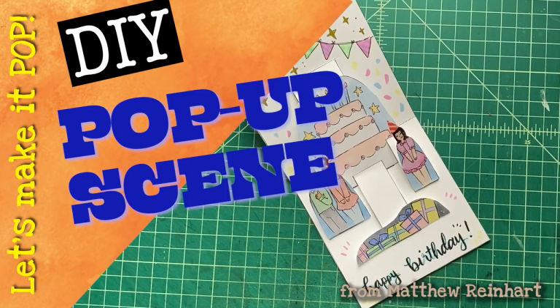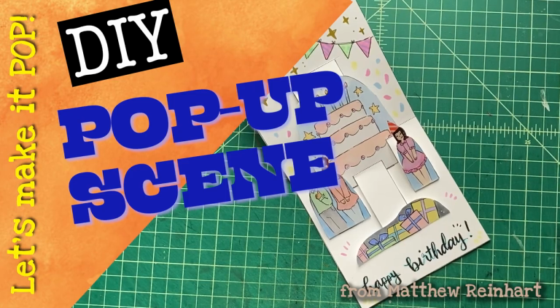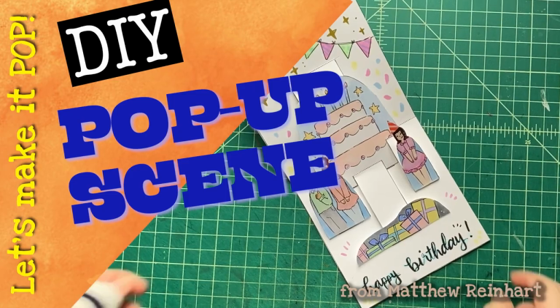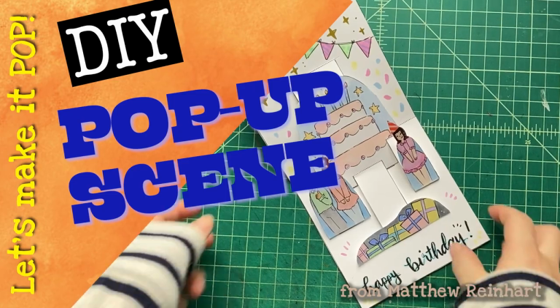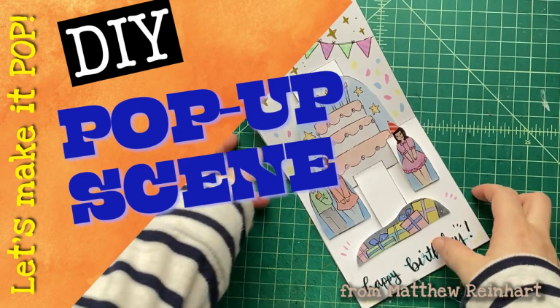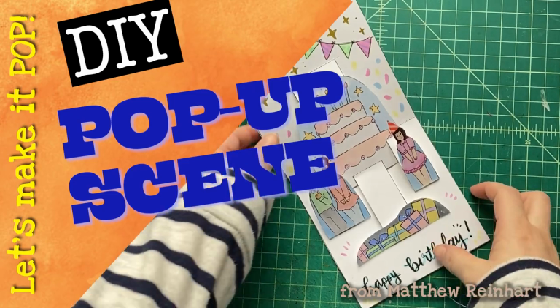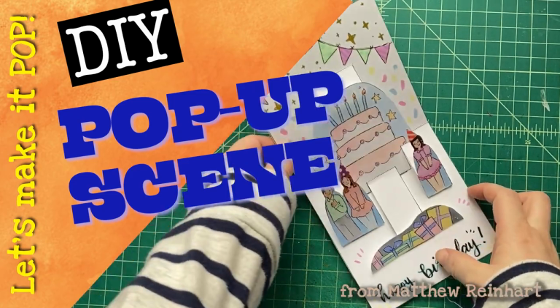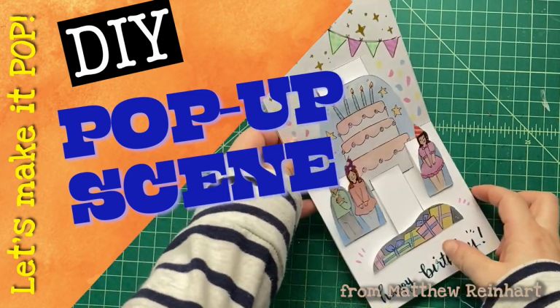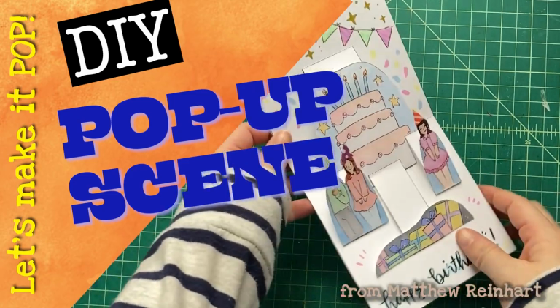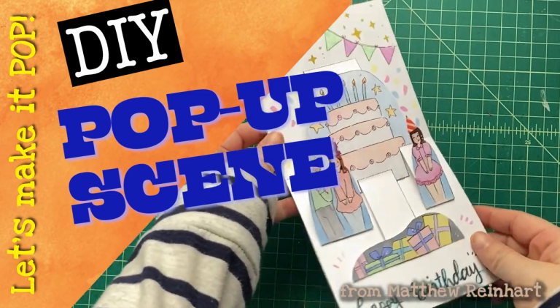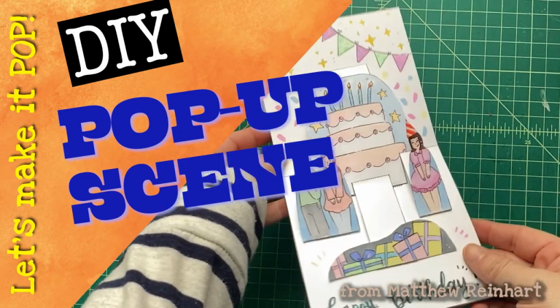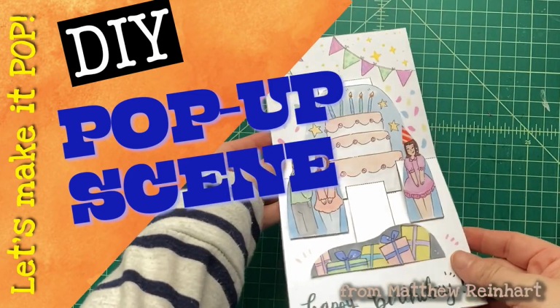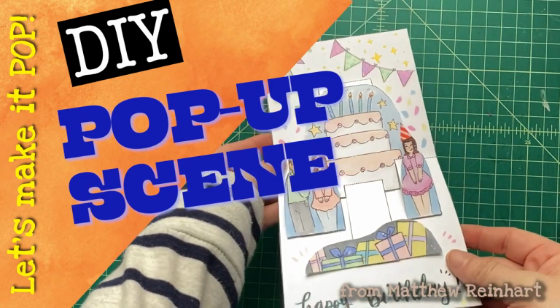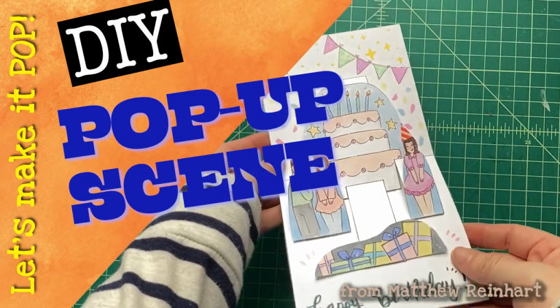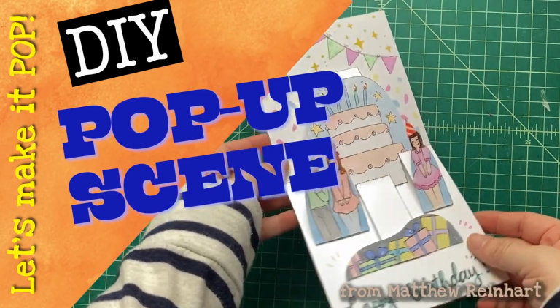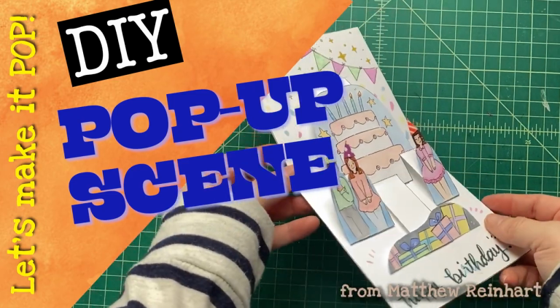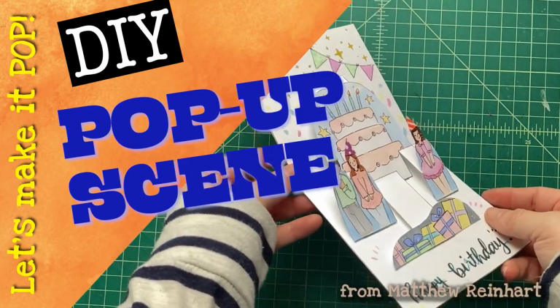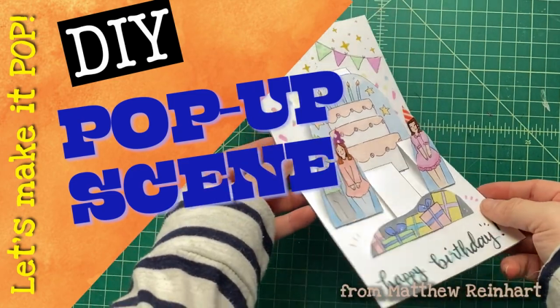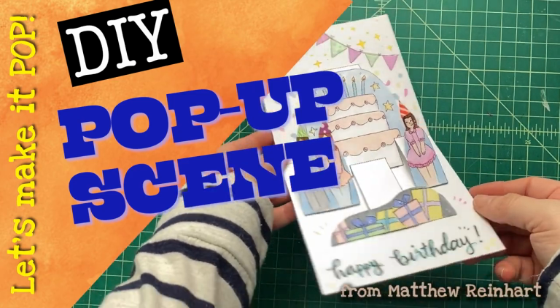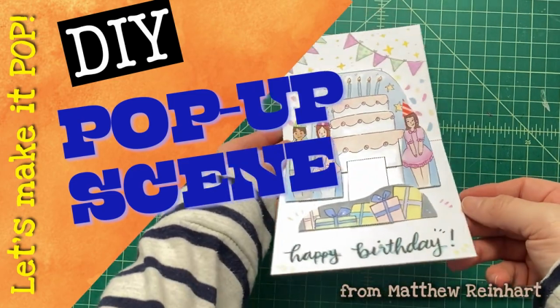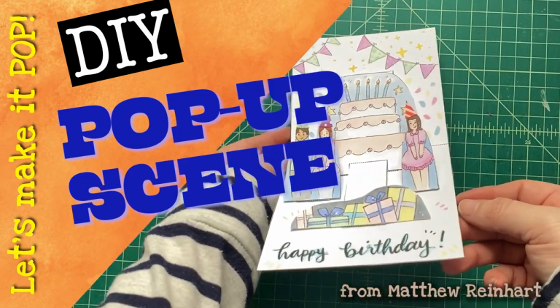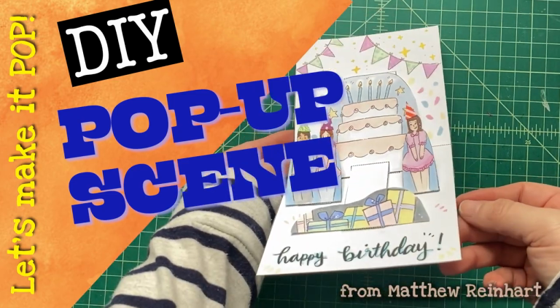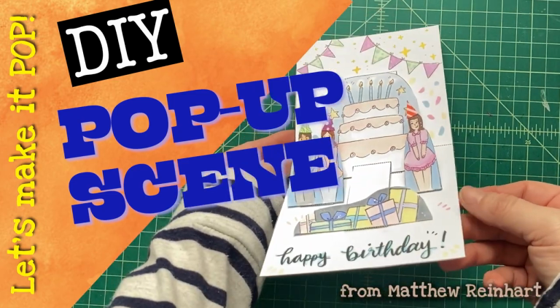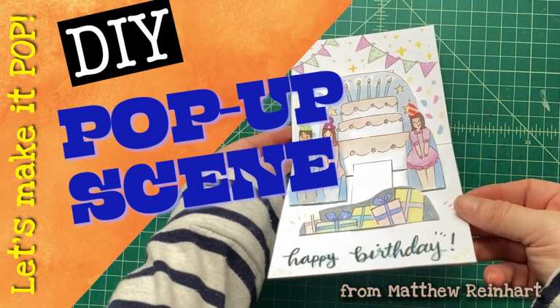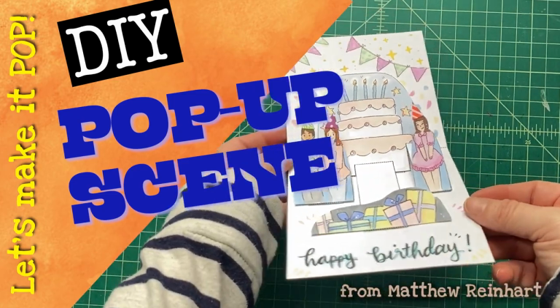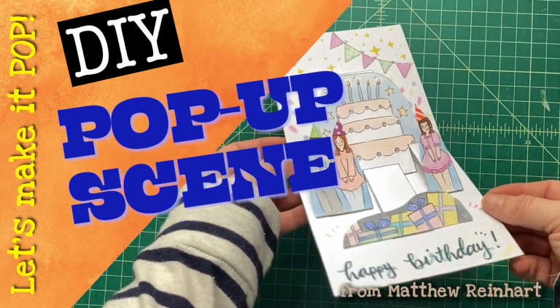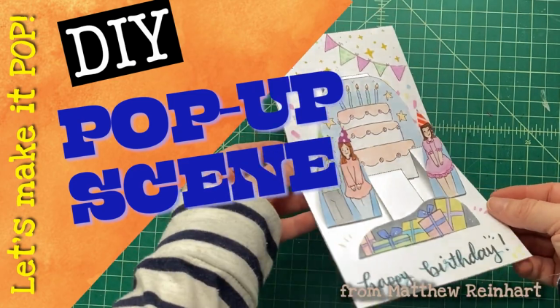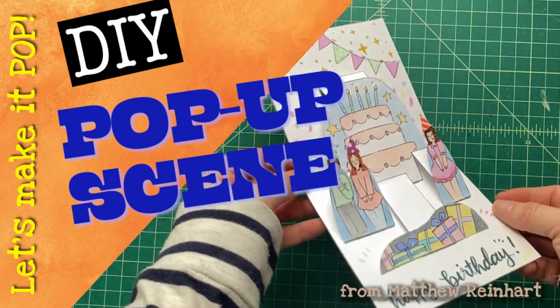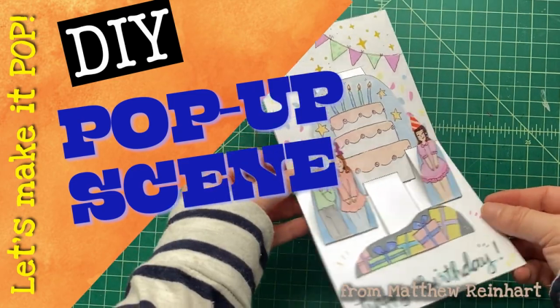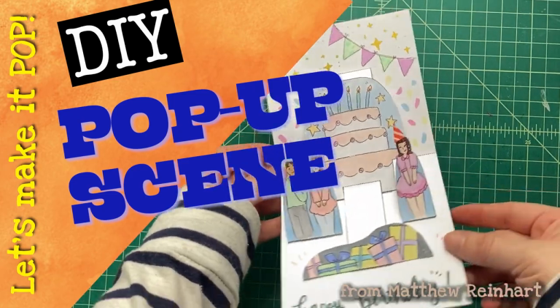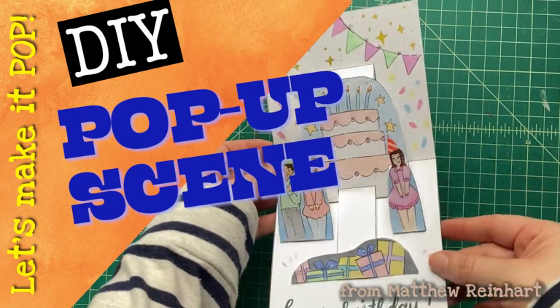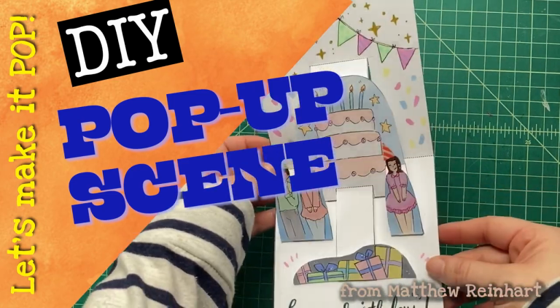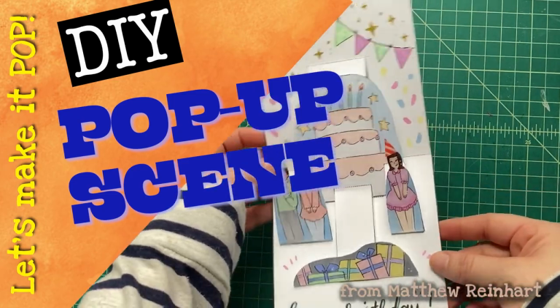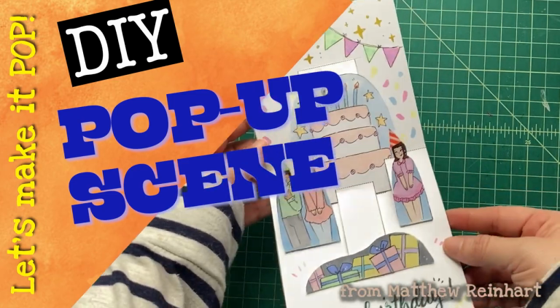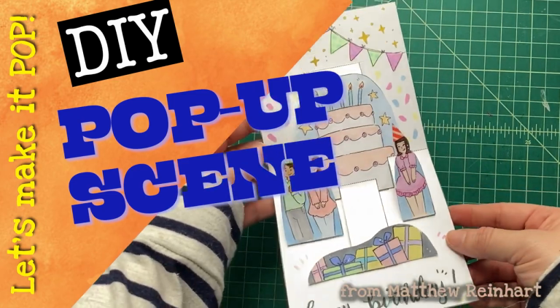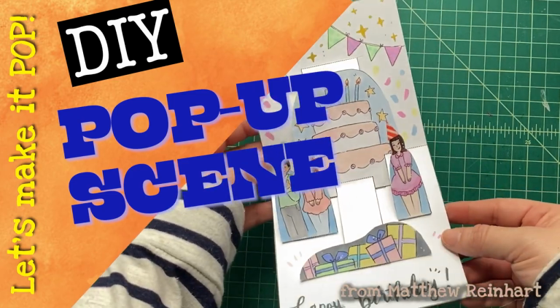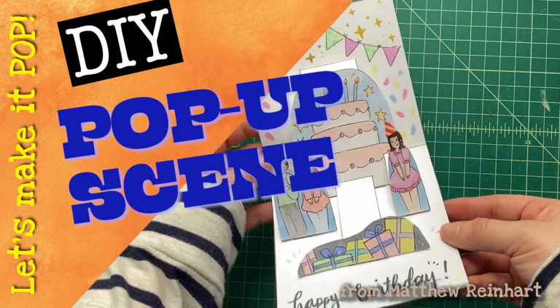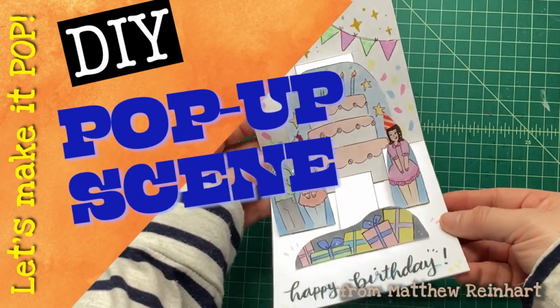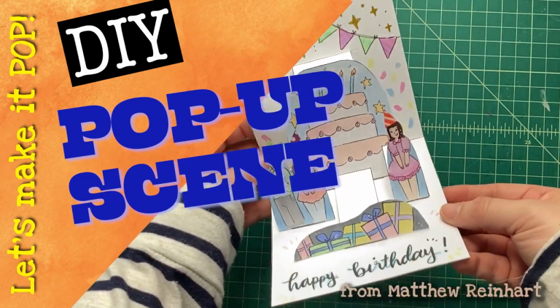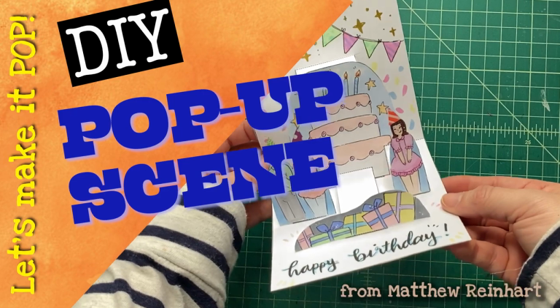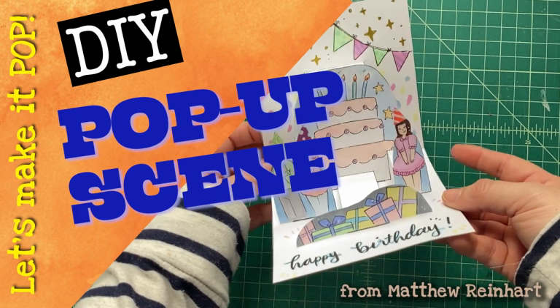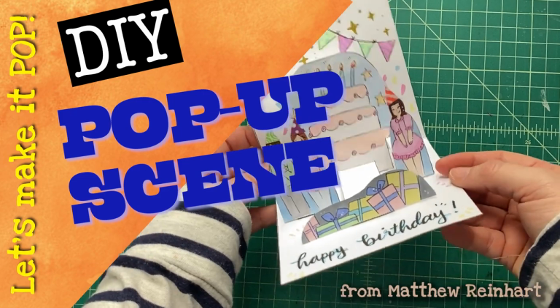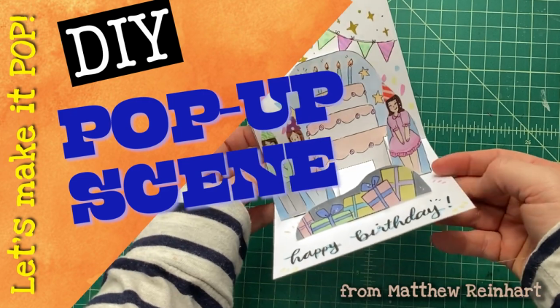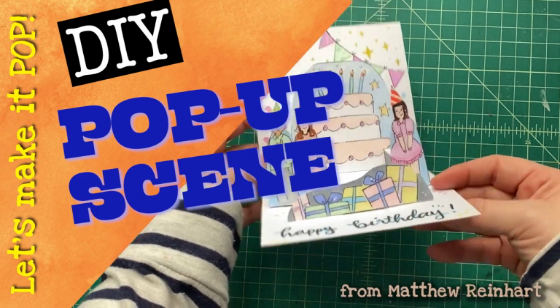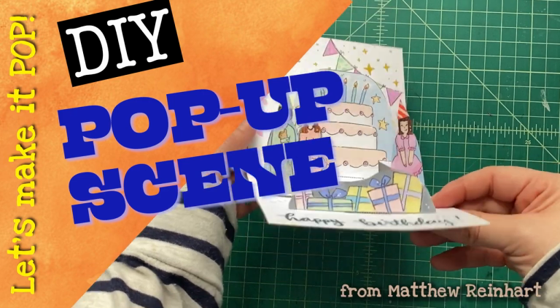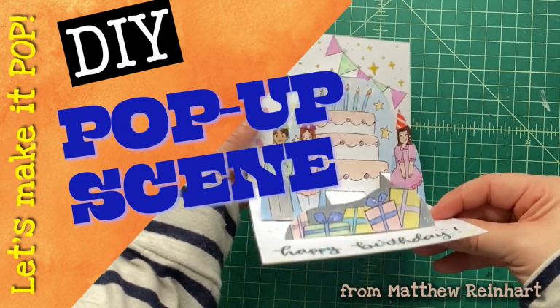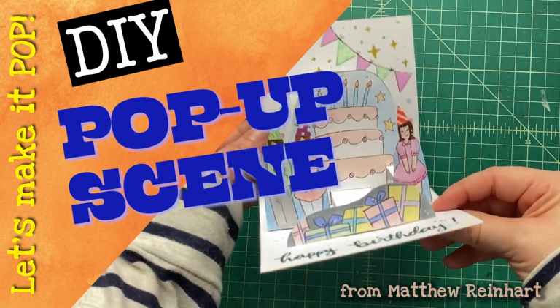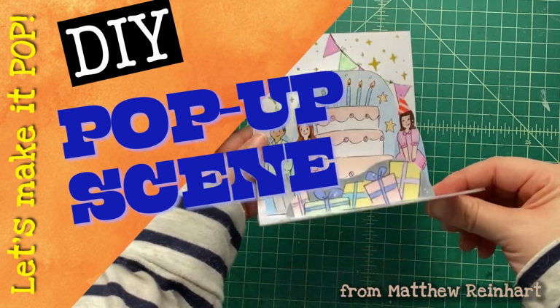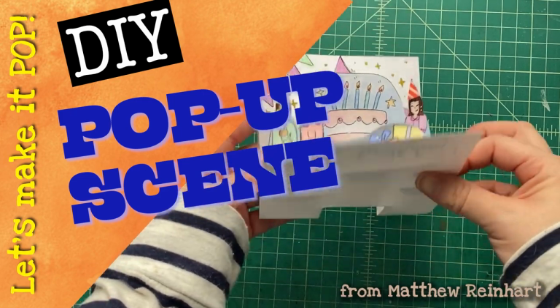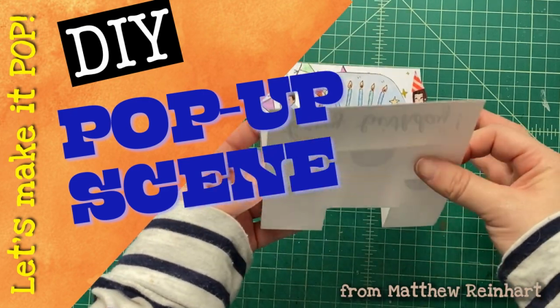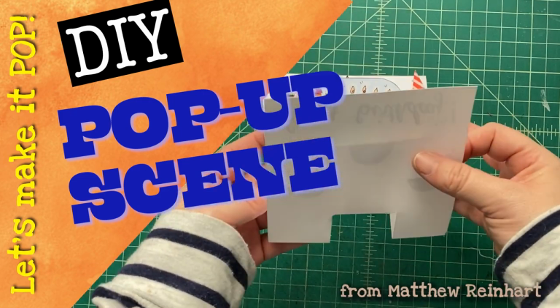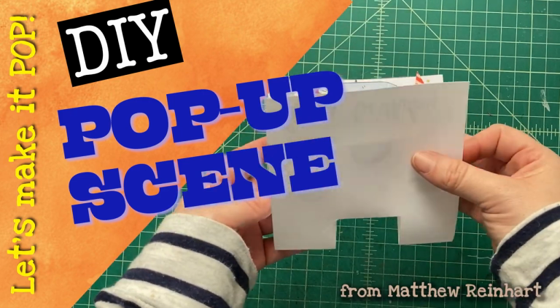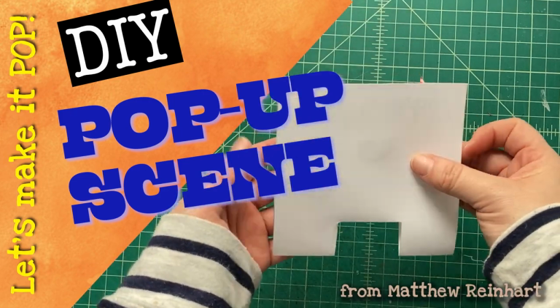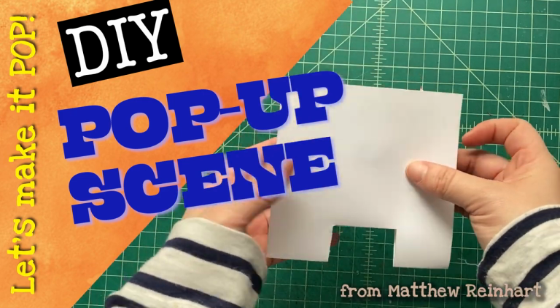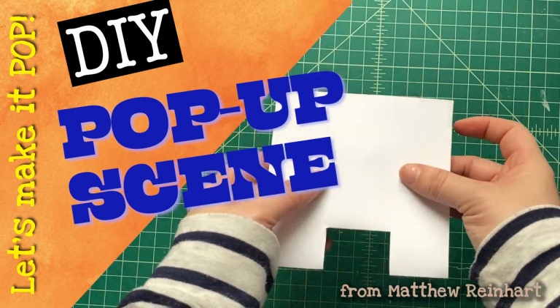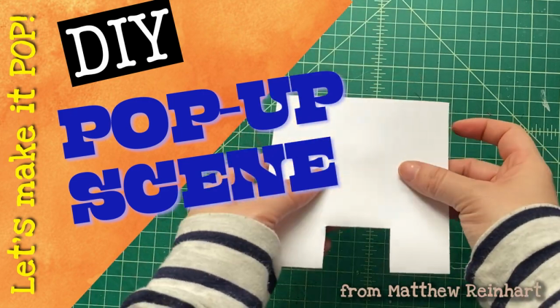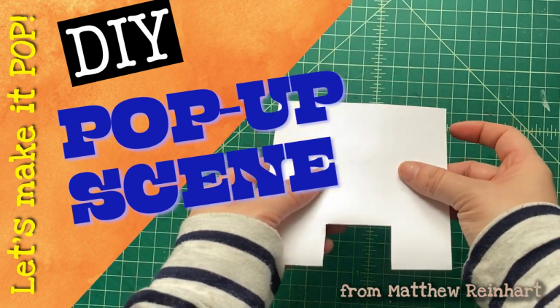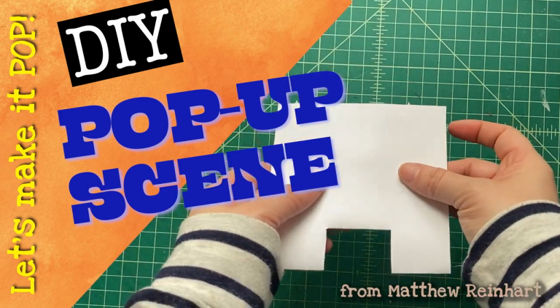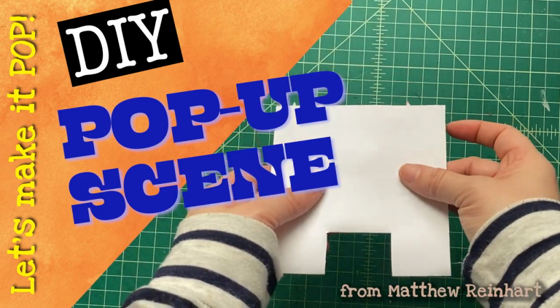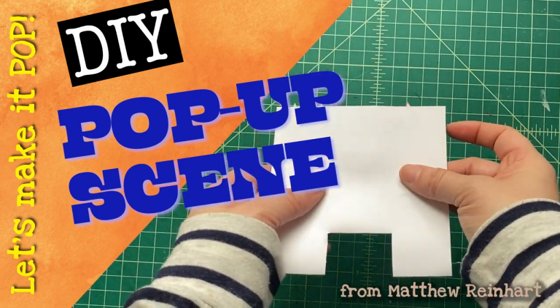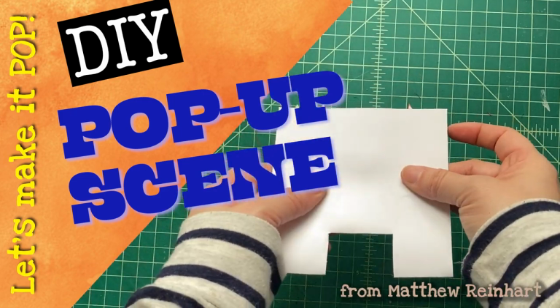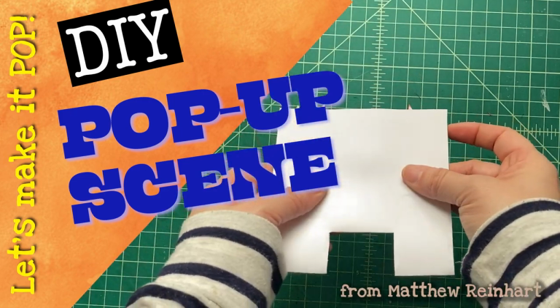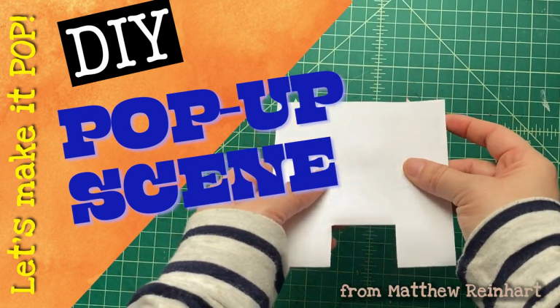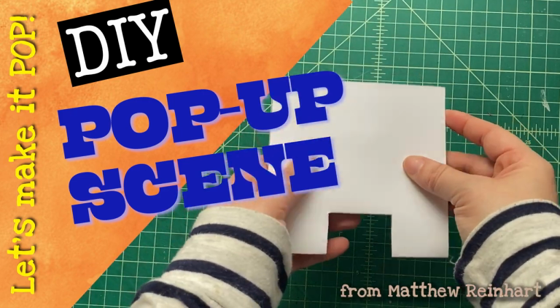Hey everybody, let's make it pop. It's Matthew Ryan over here. We're making another DIY pop-up card. This one's just a simple pop-up scene.